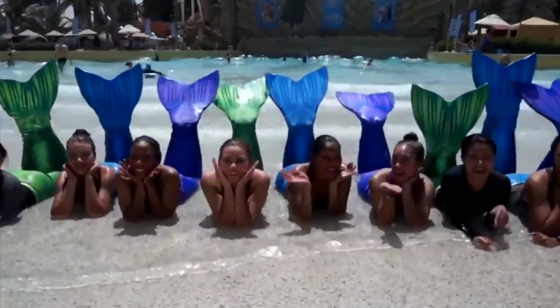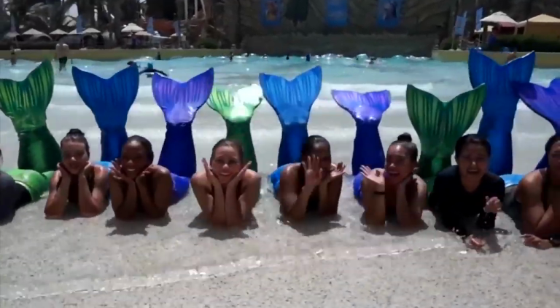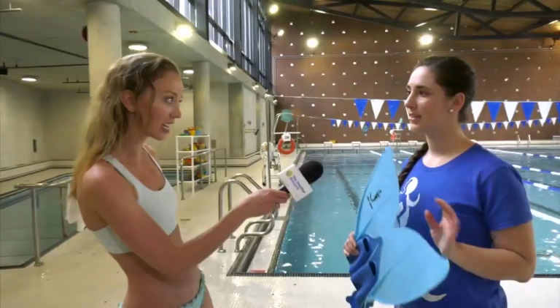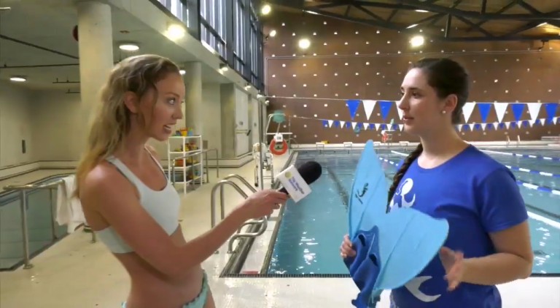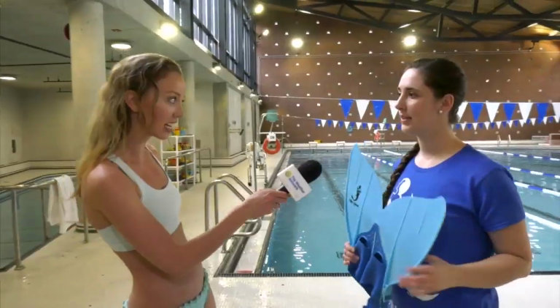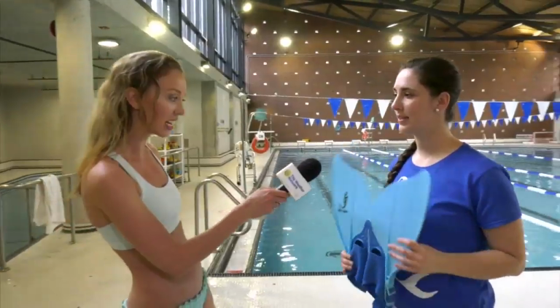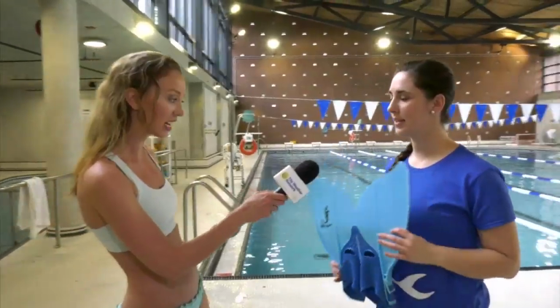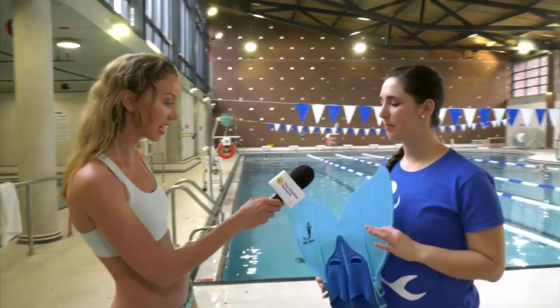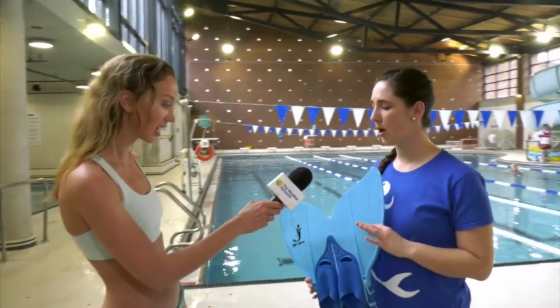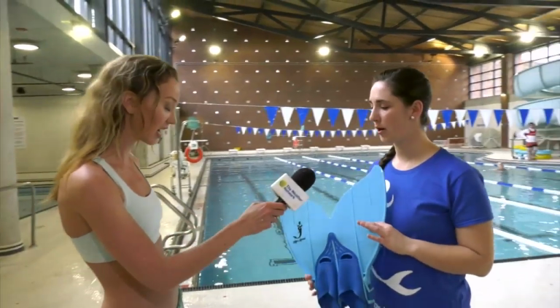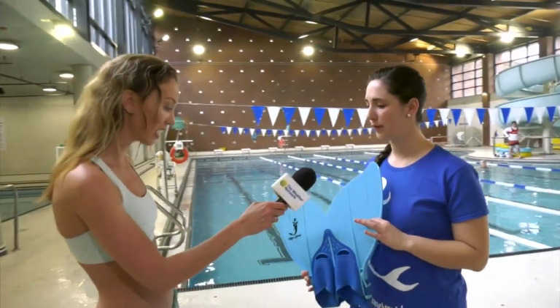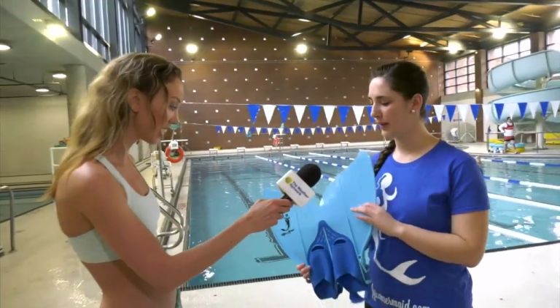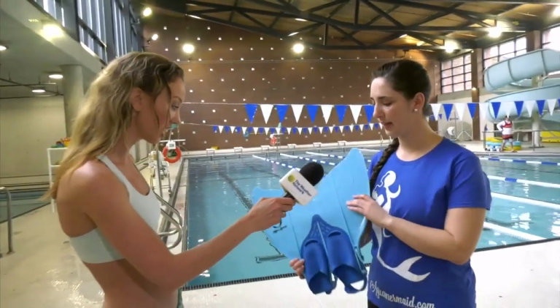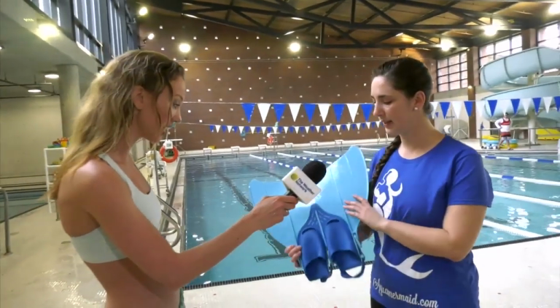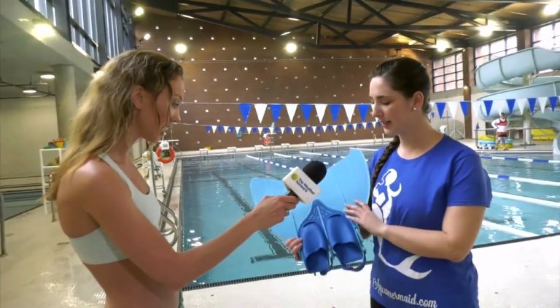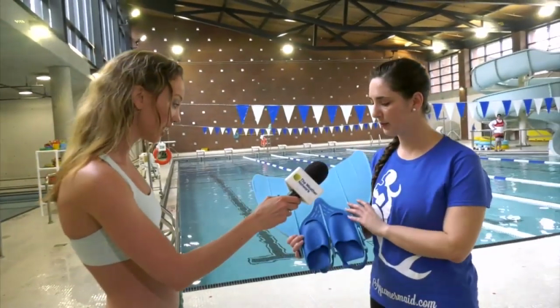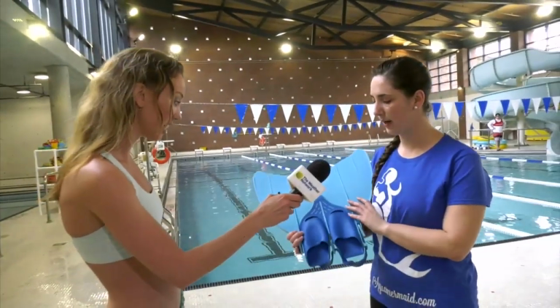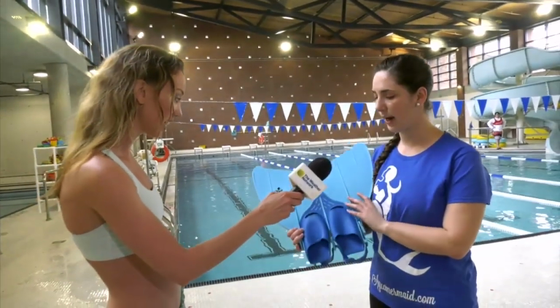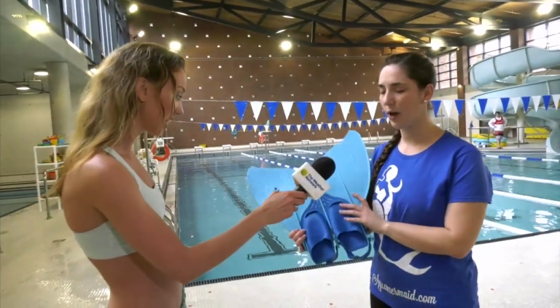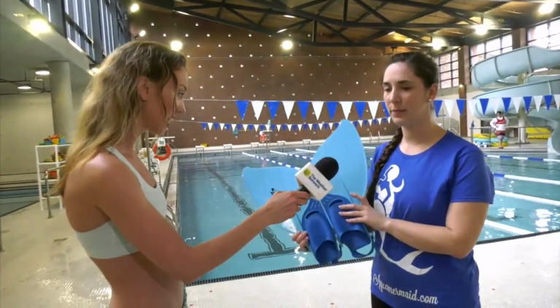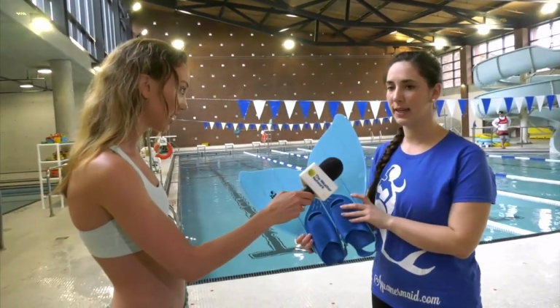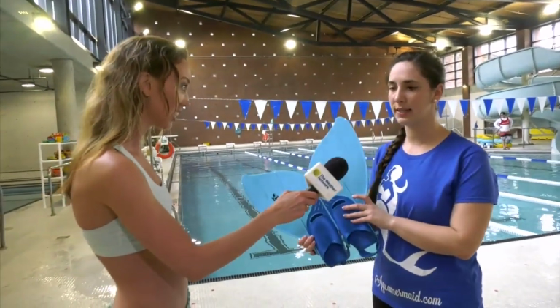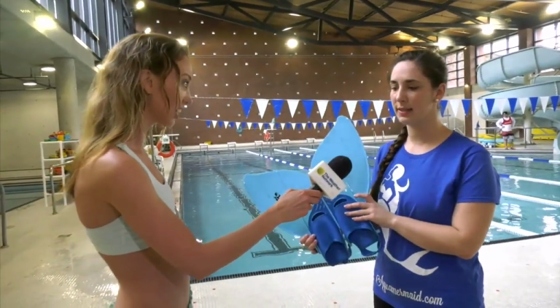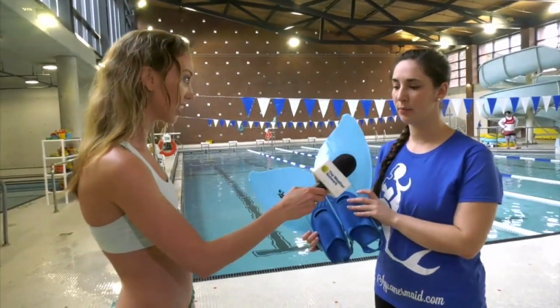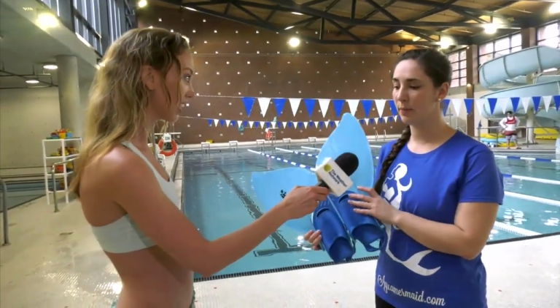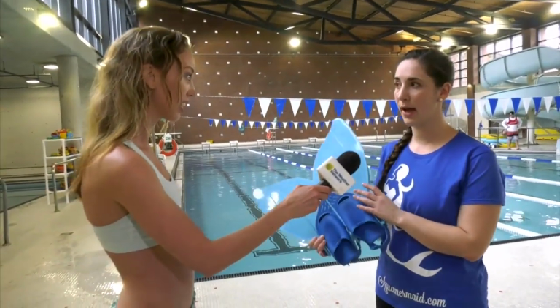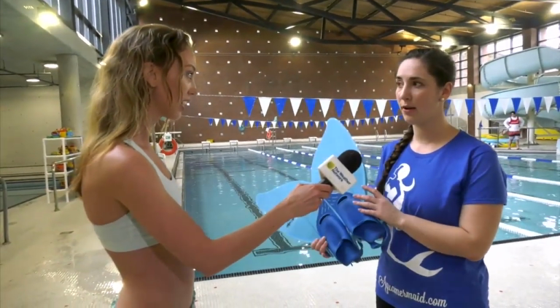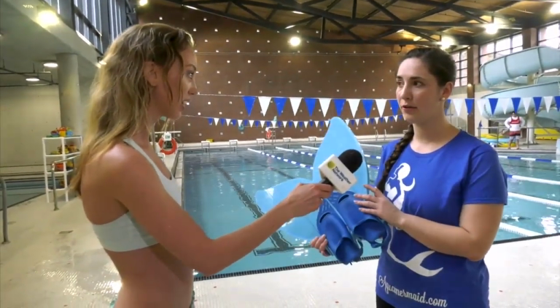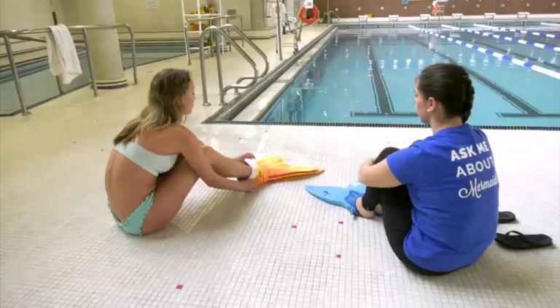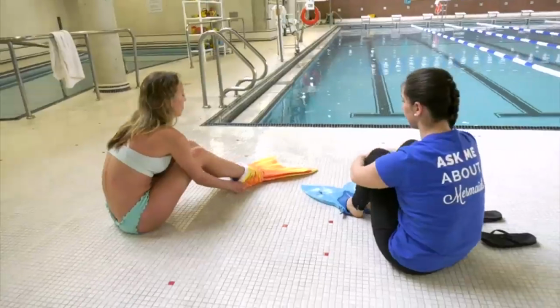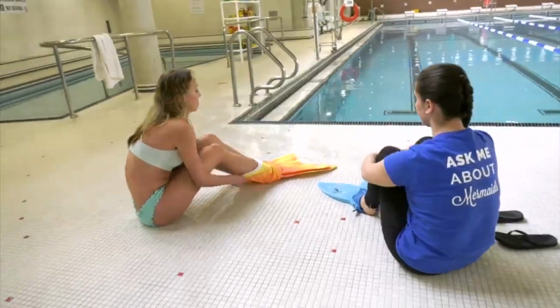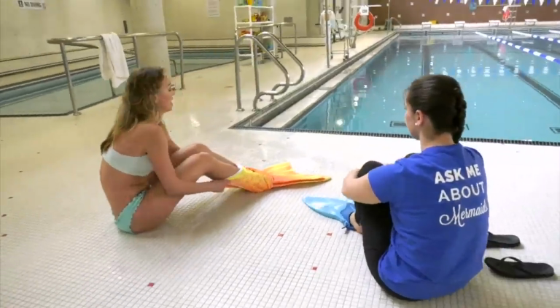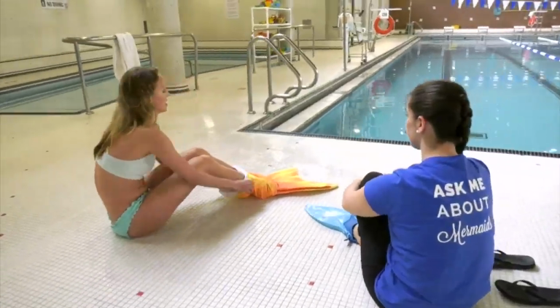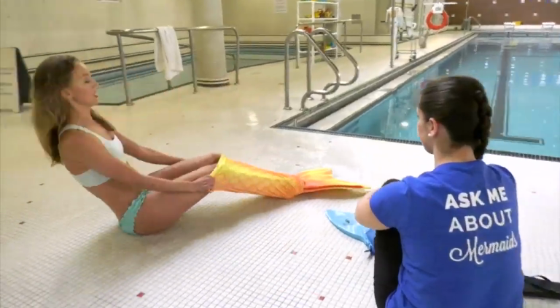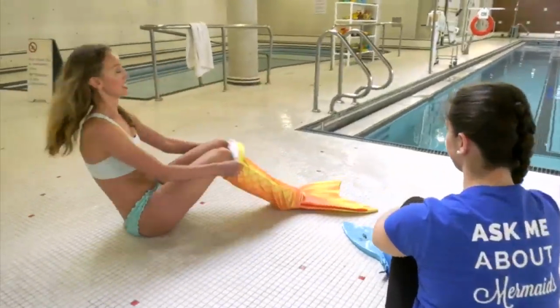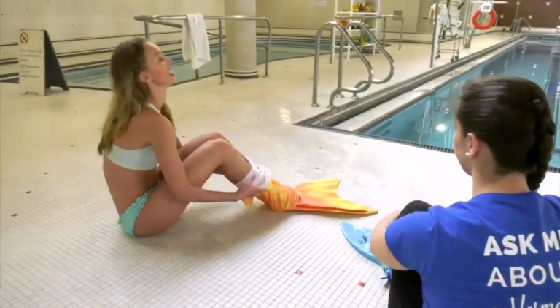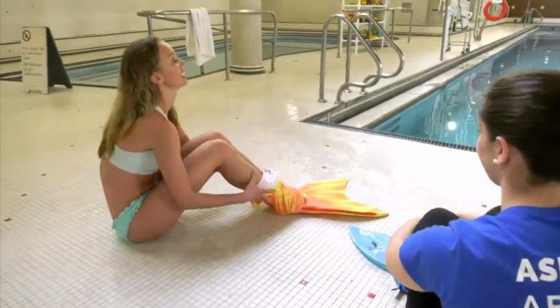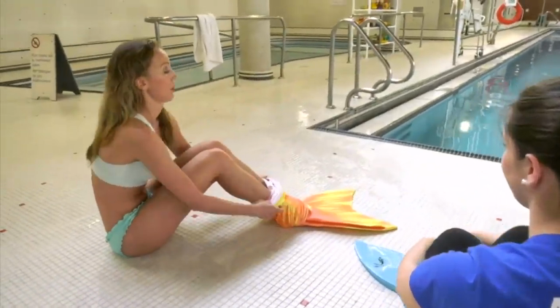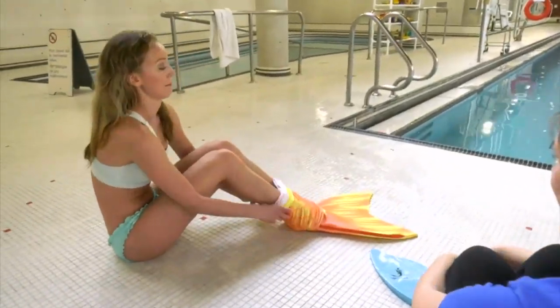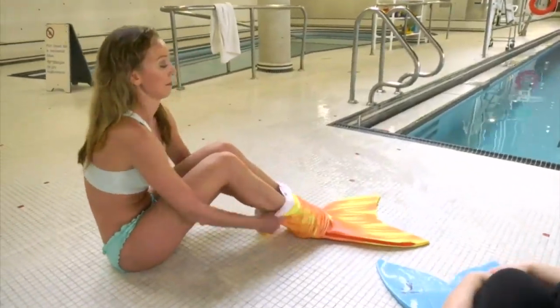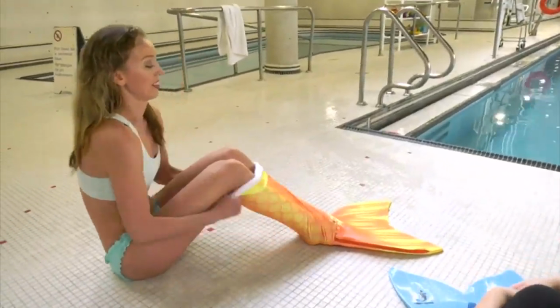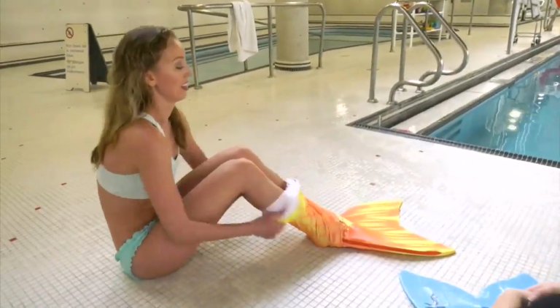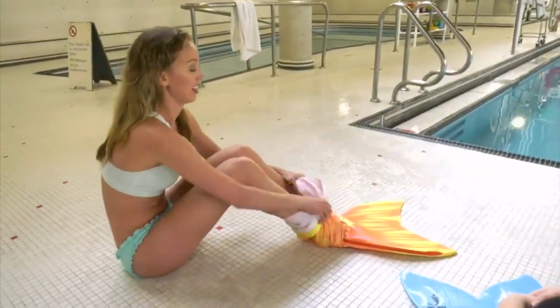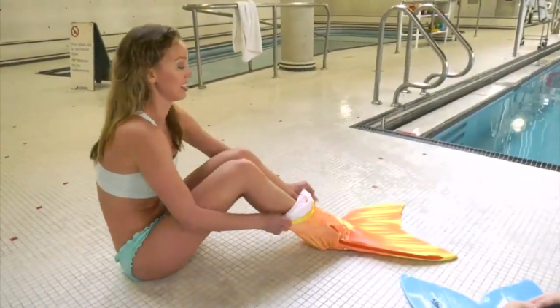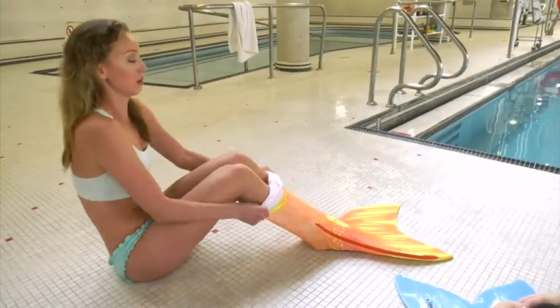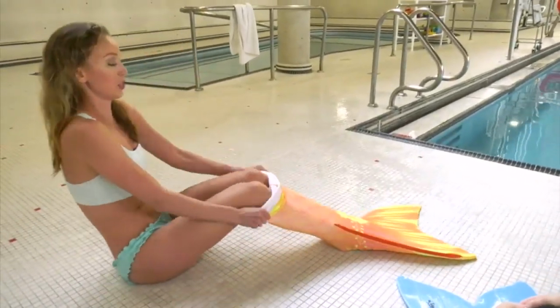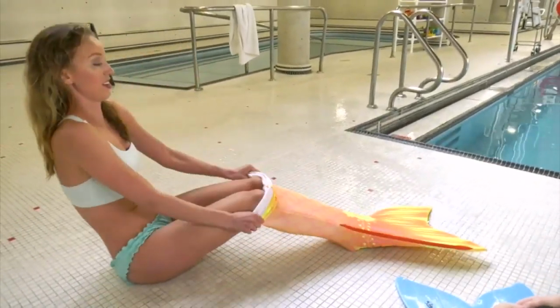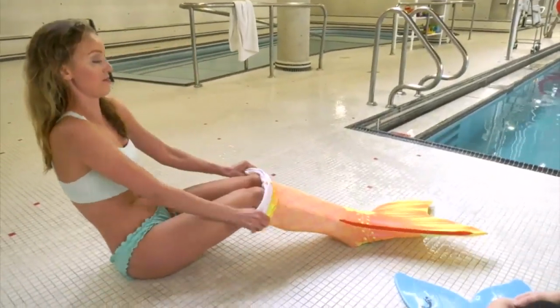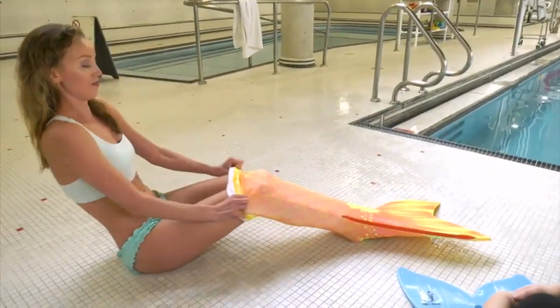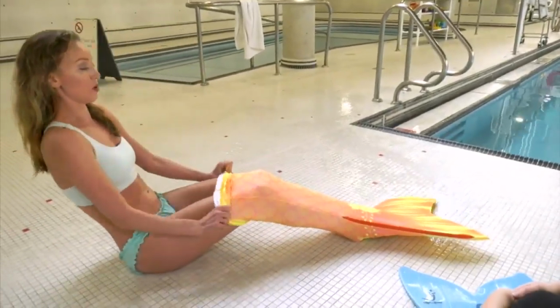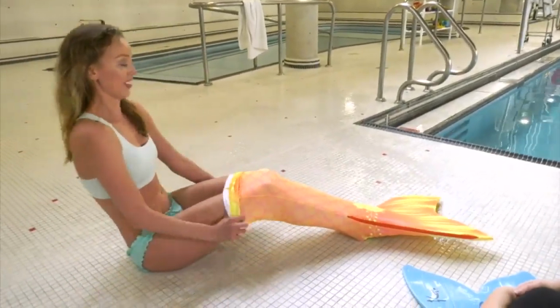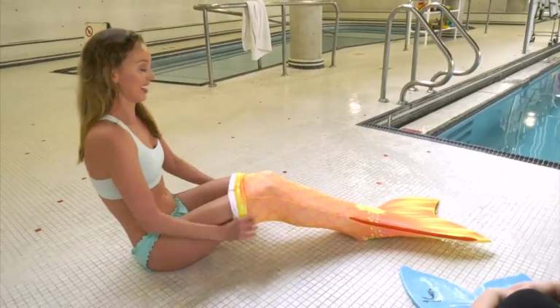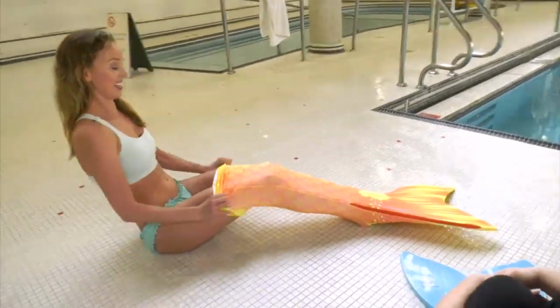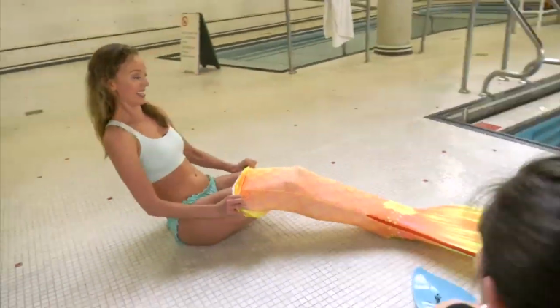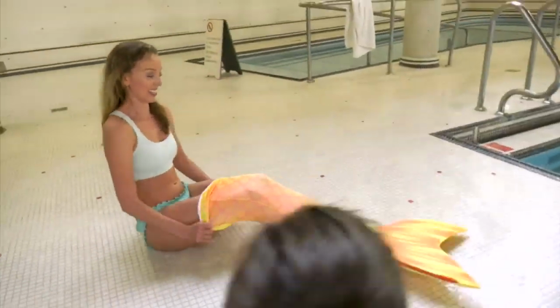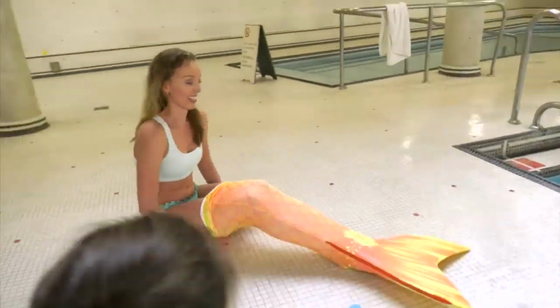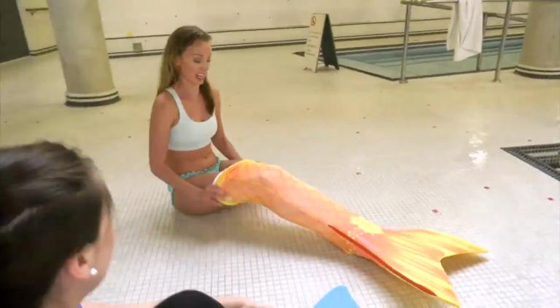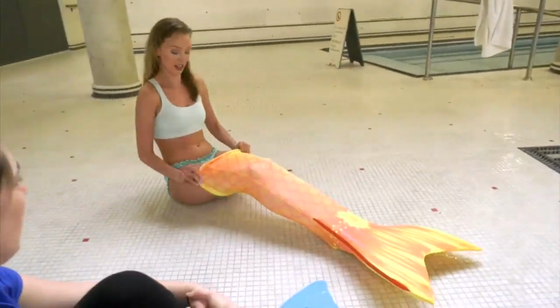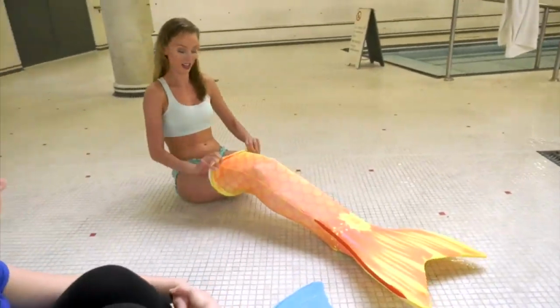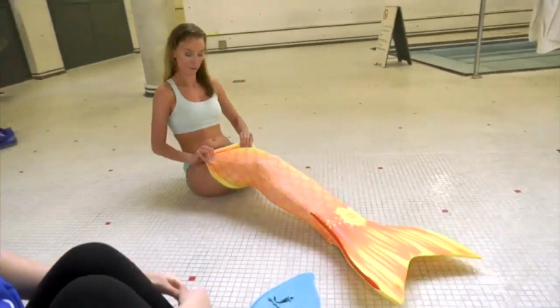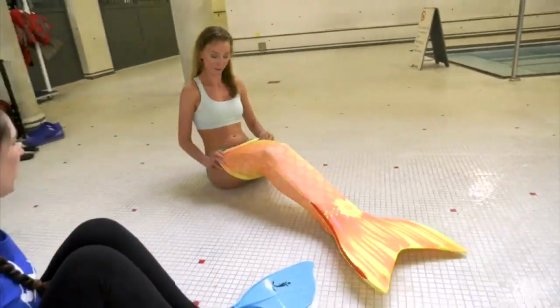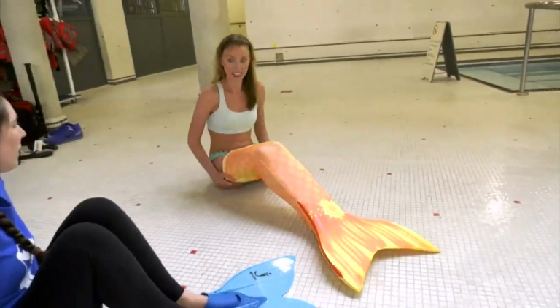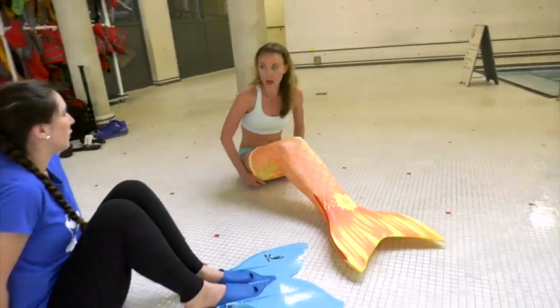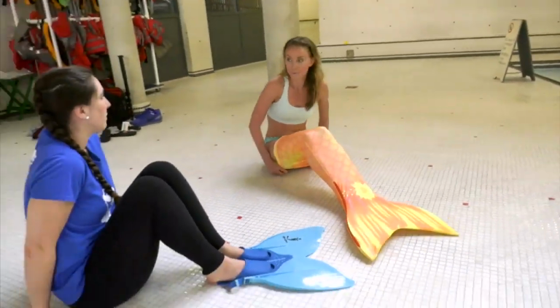So this is a monofin. This is what helps us propel through the water and the fabric part is mostly just for decoration and fun.